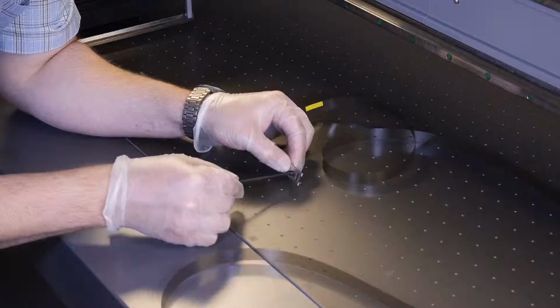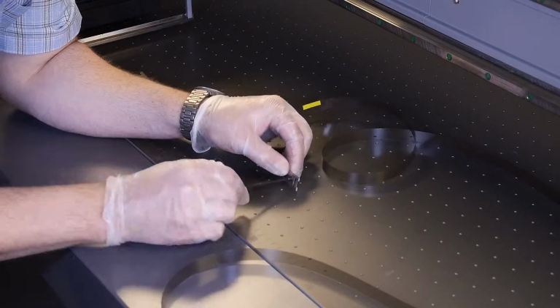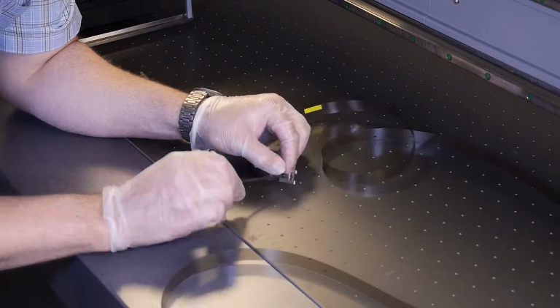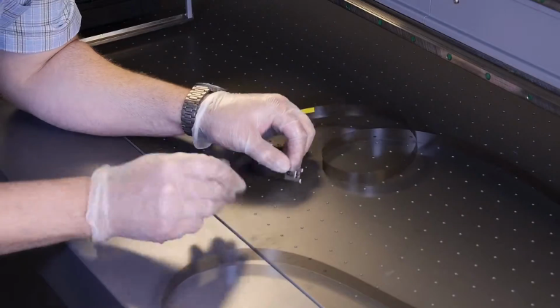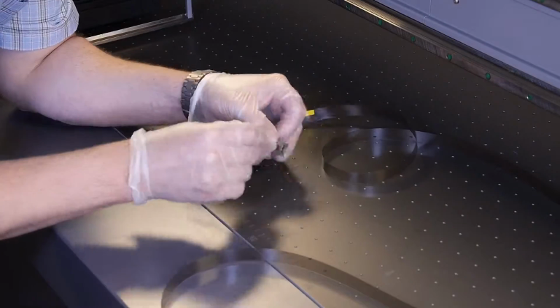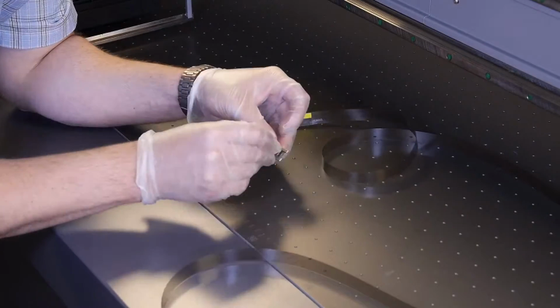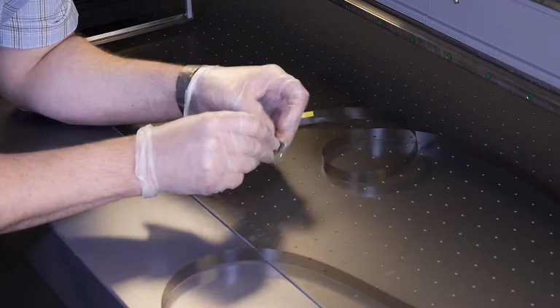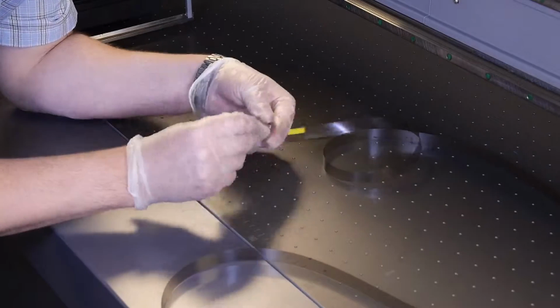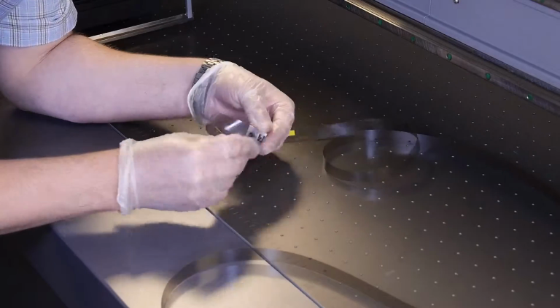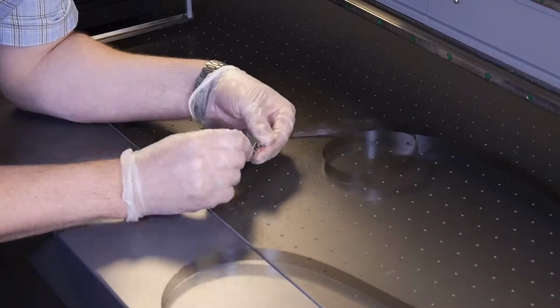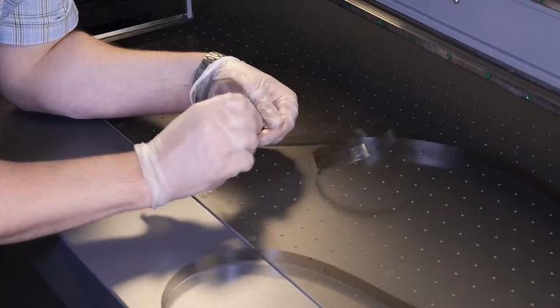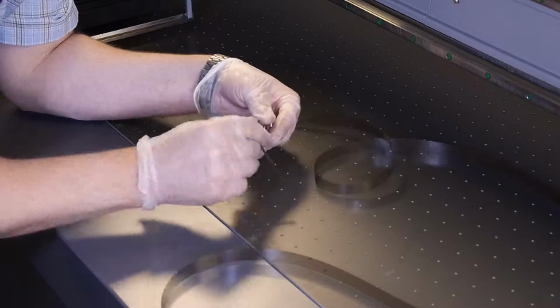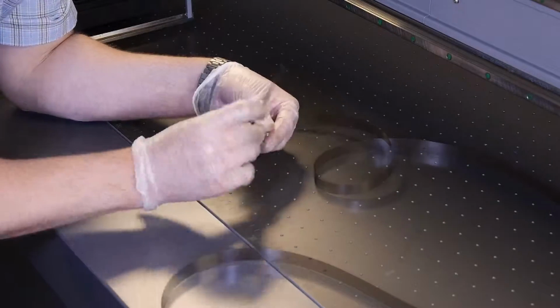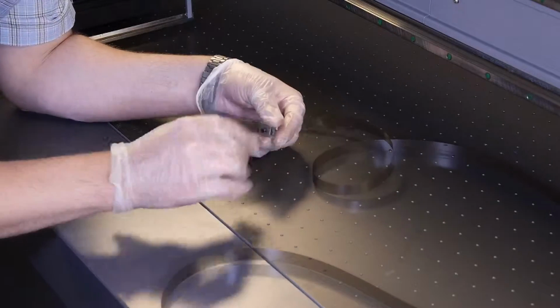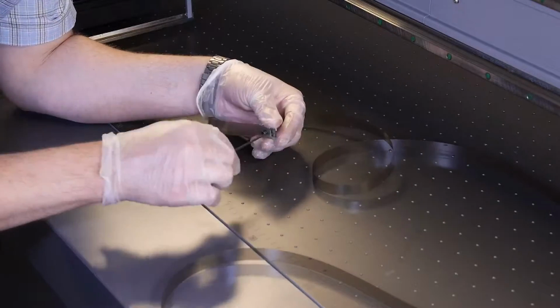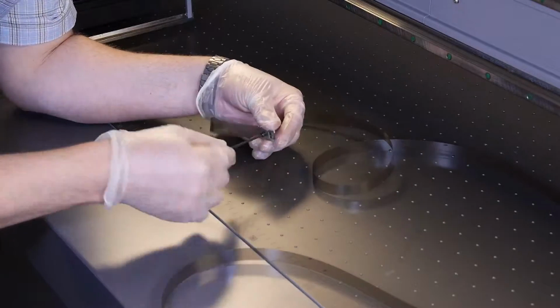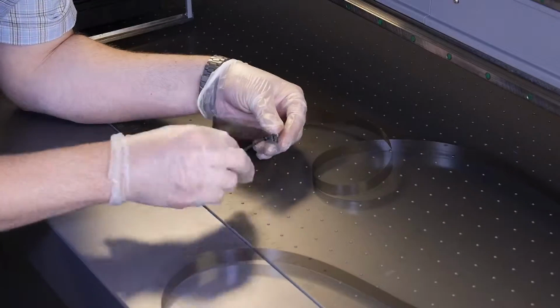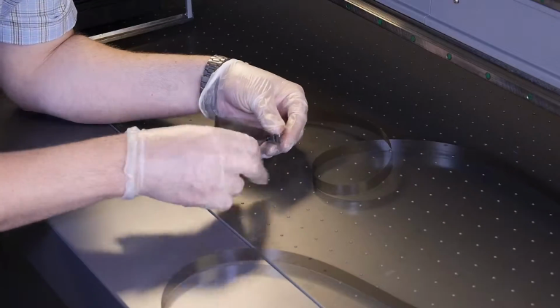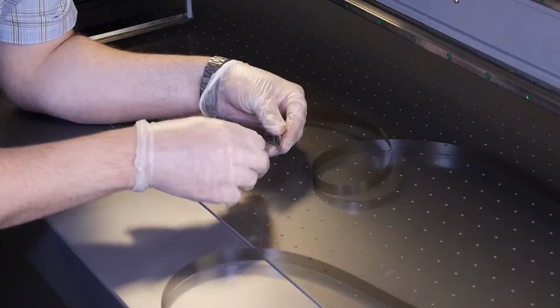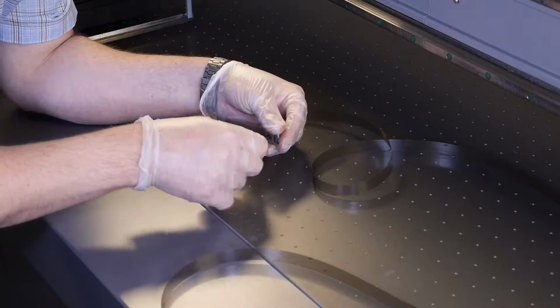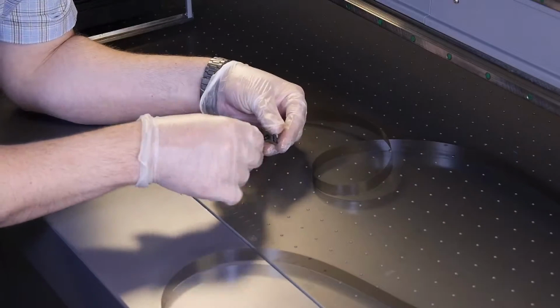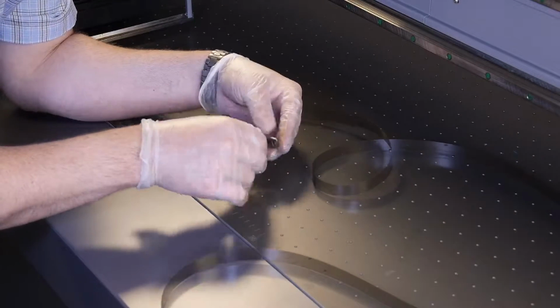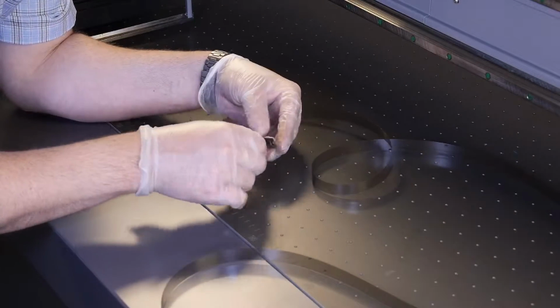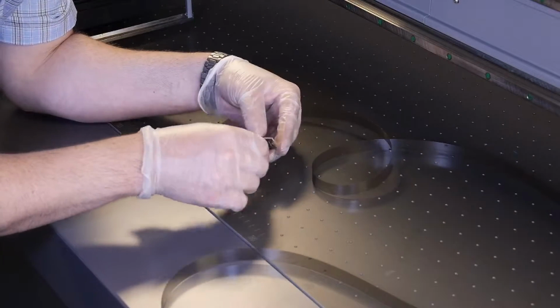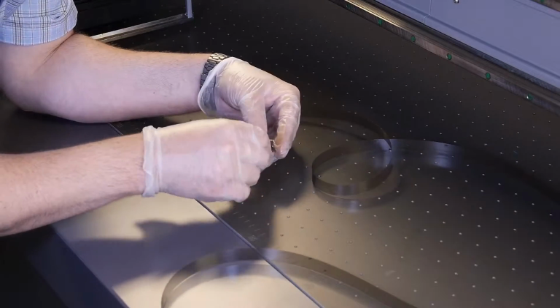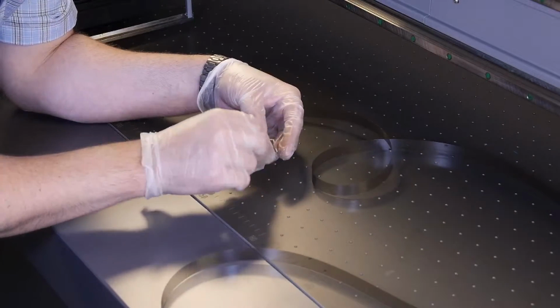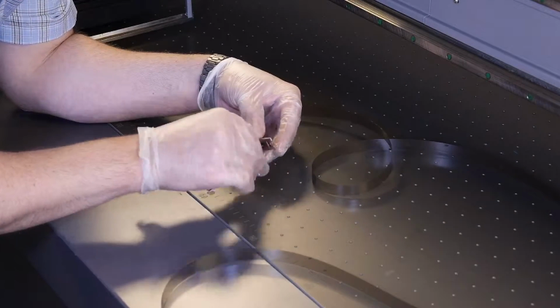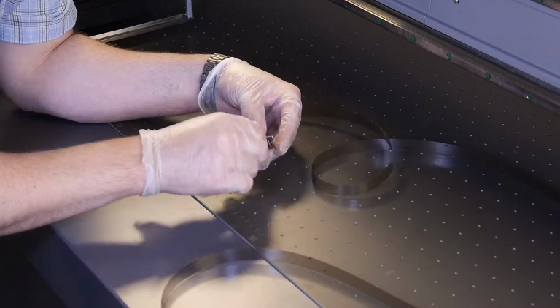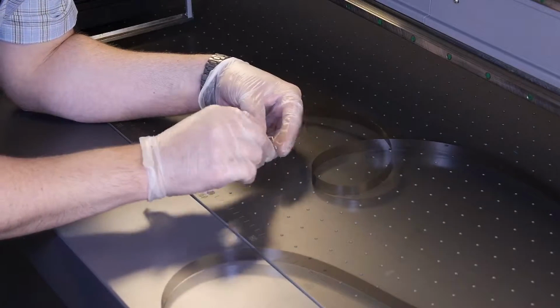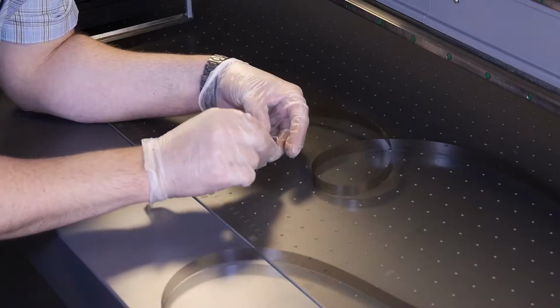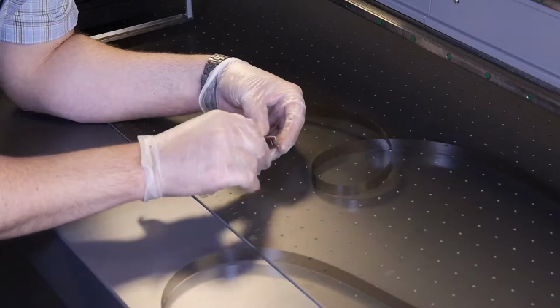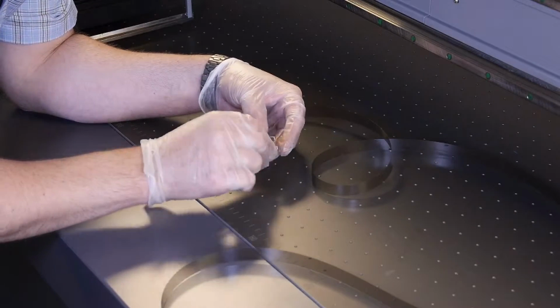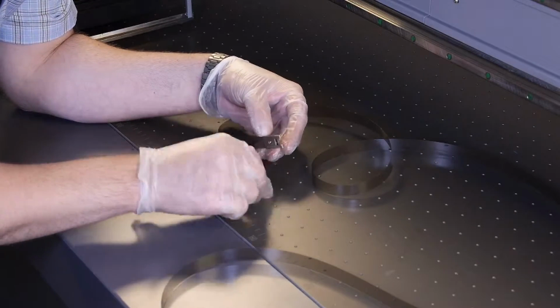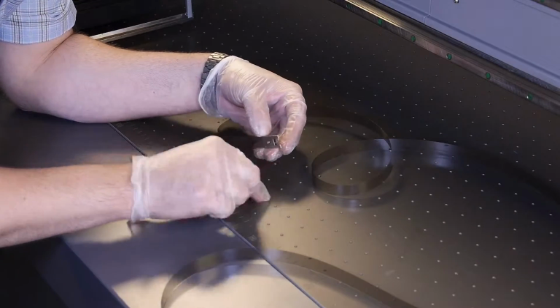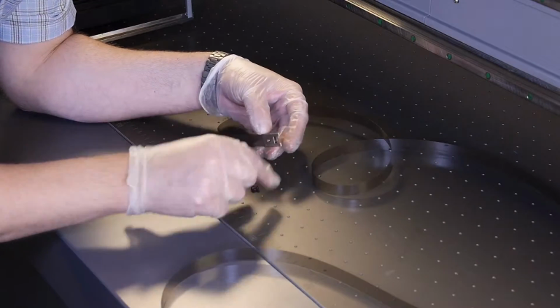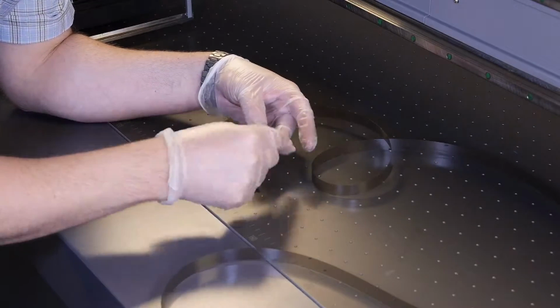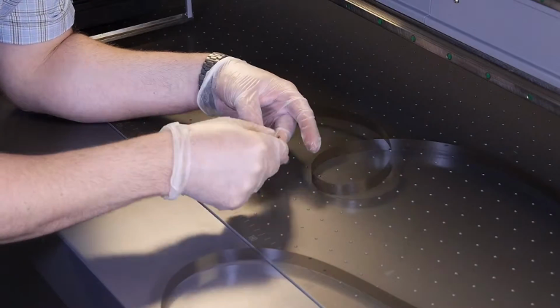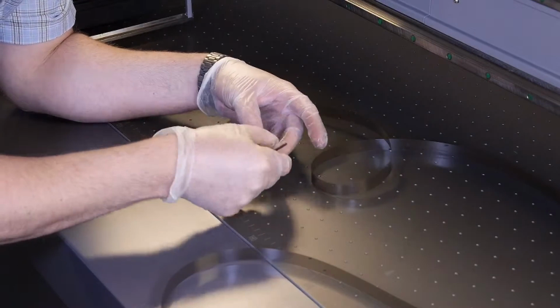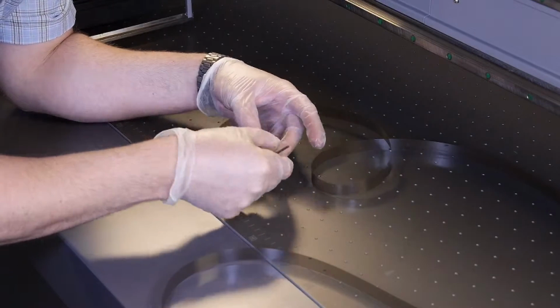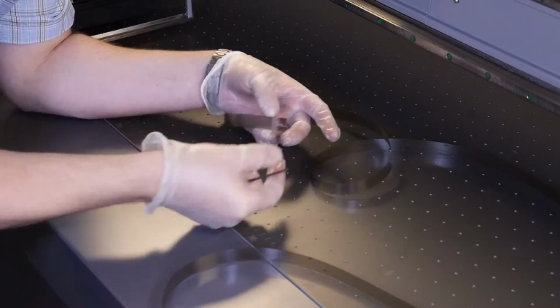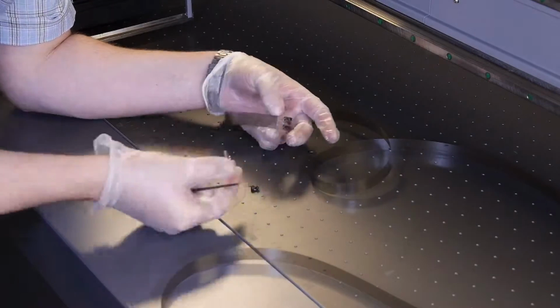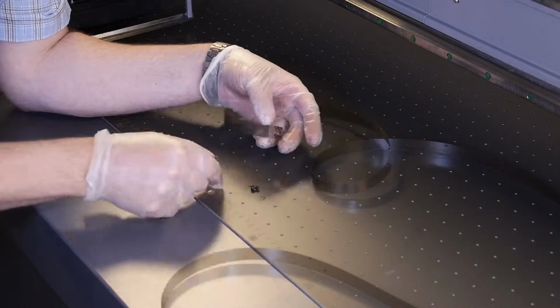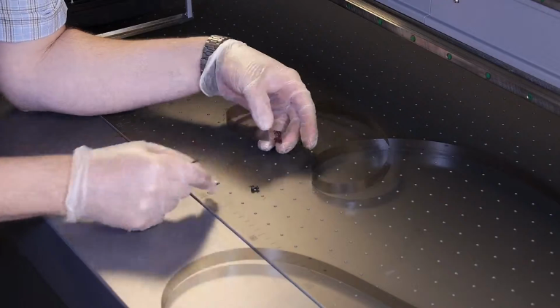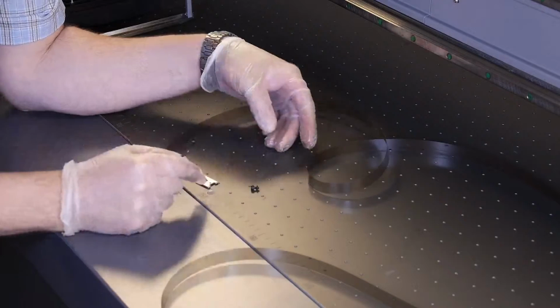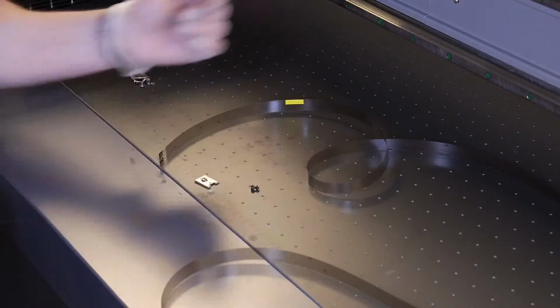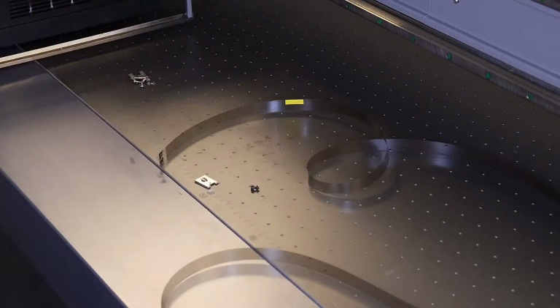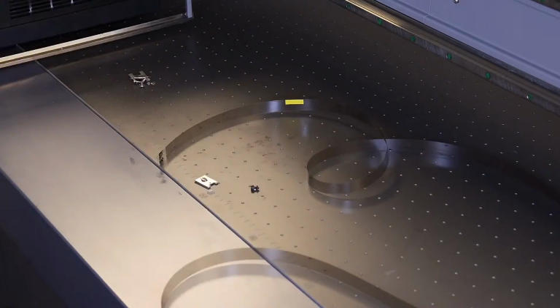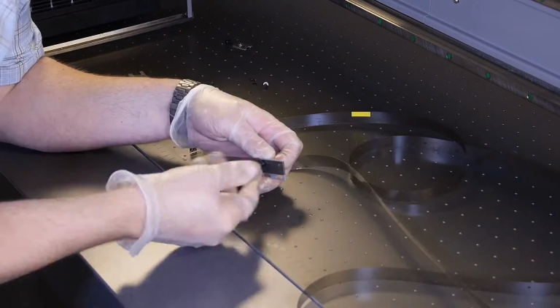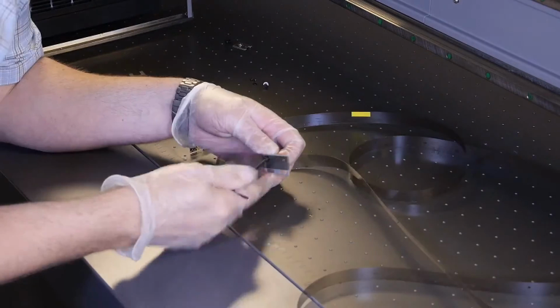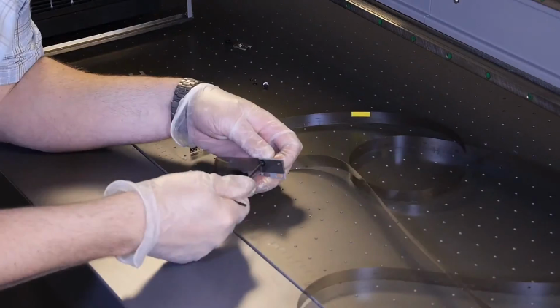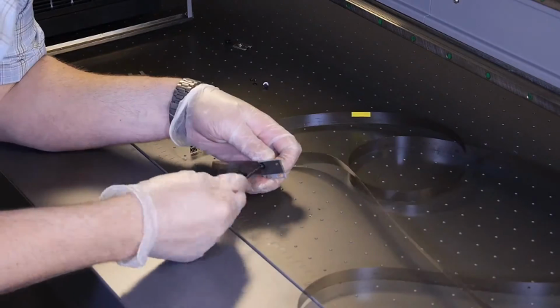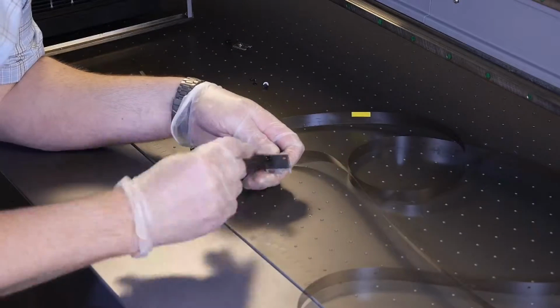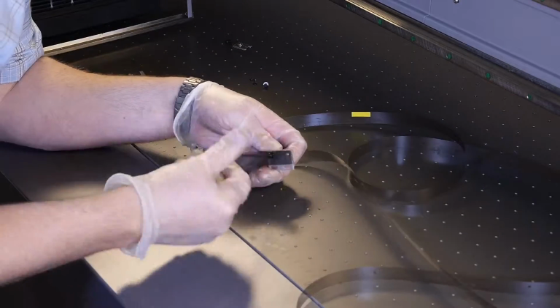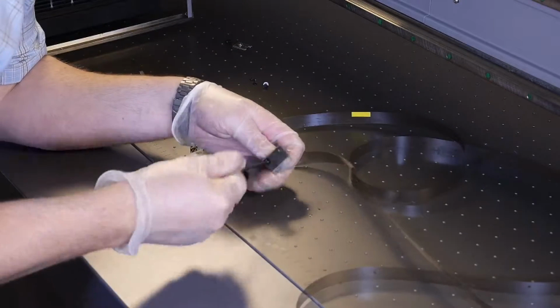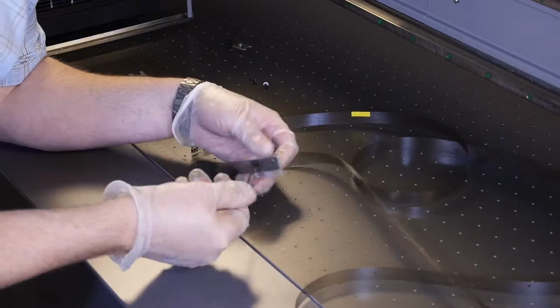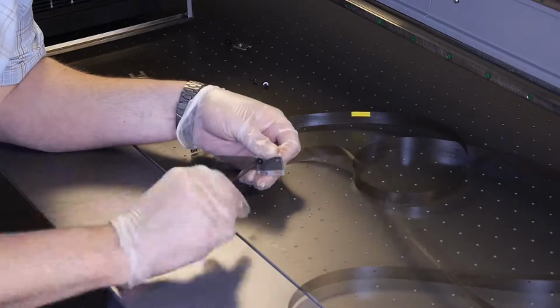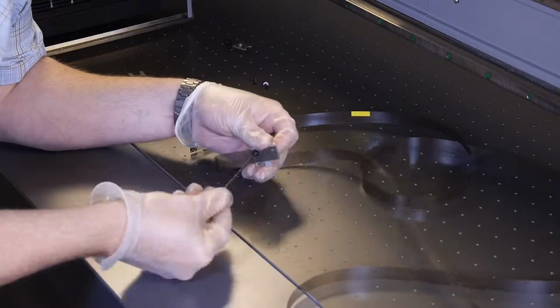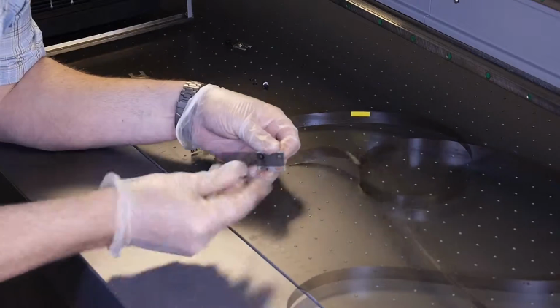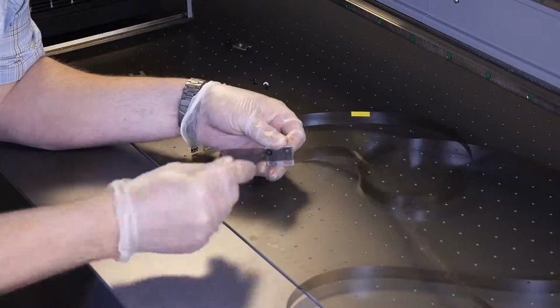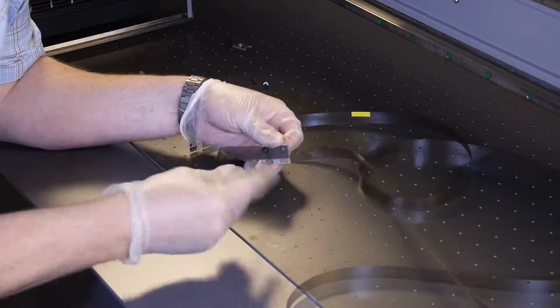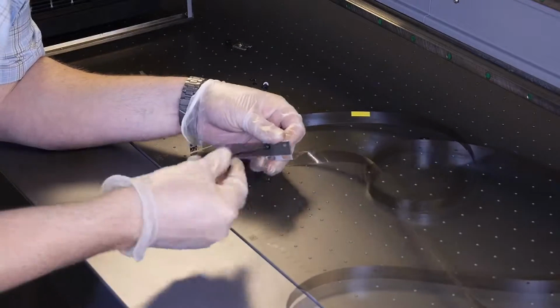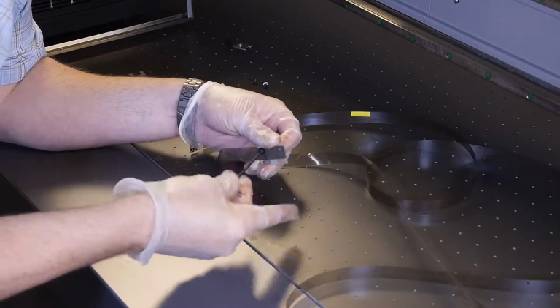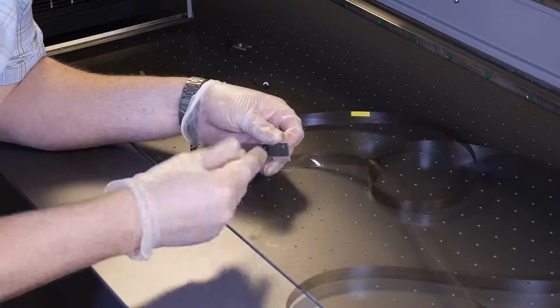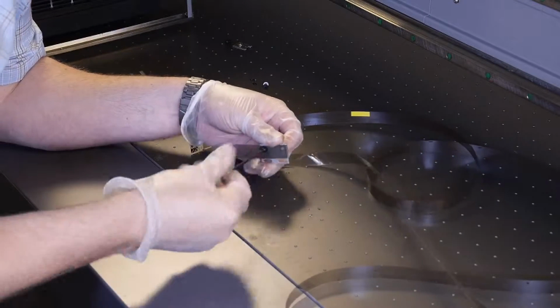Remove each of the end brackets attached to the old raster strip using your 2.5mm Allen wrench.